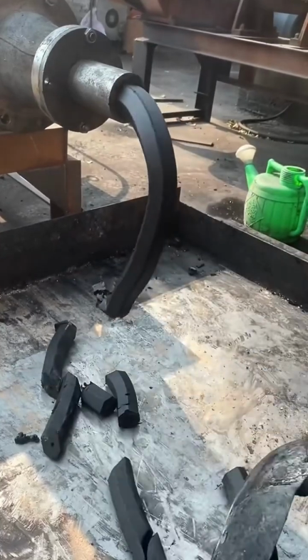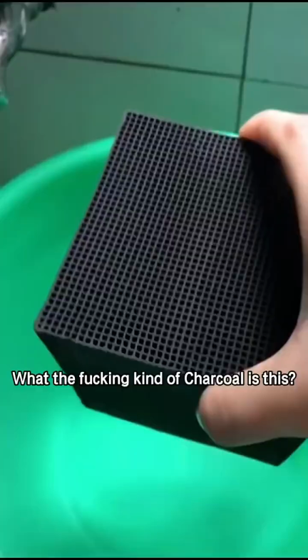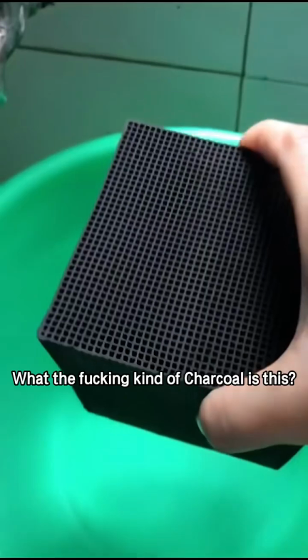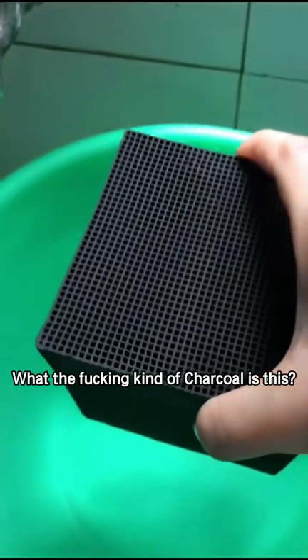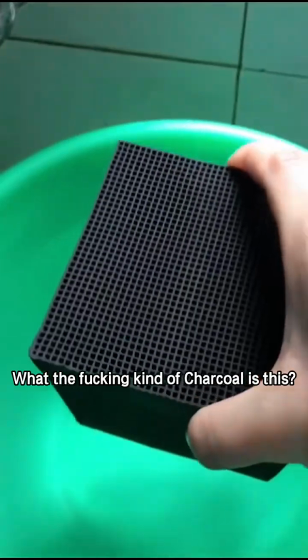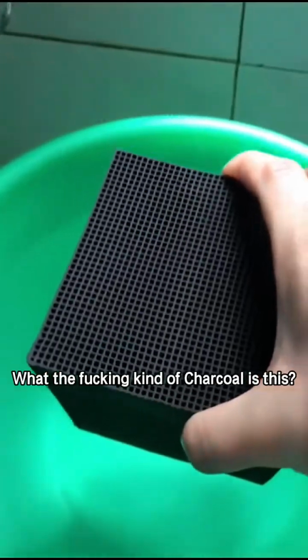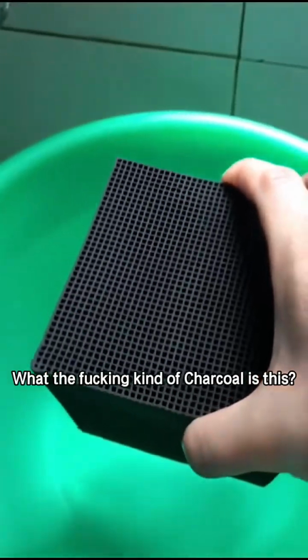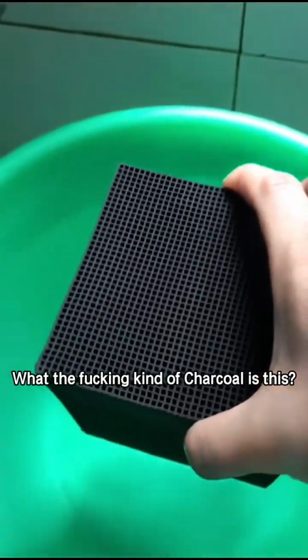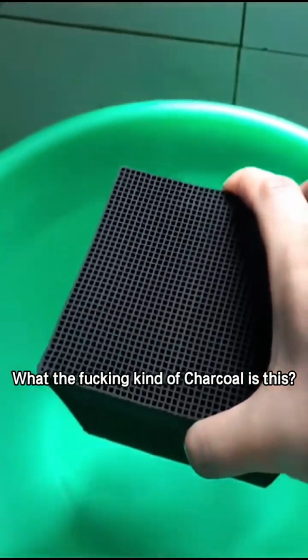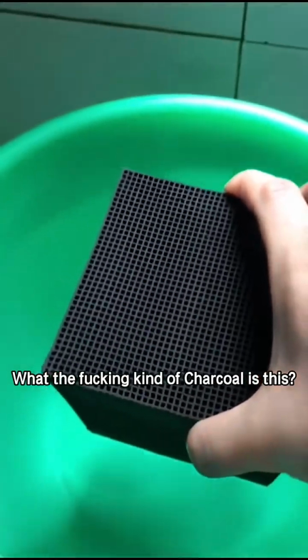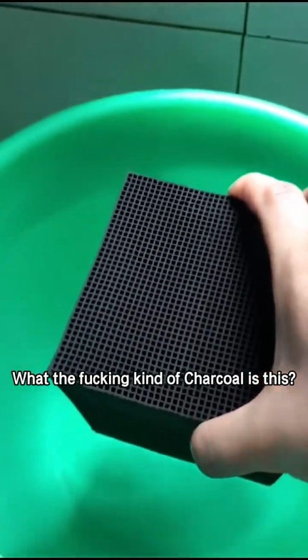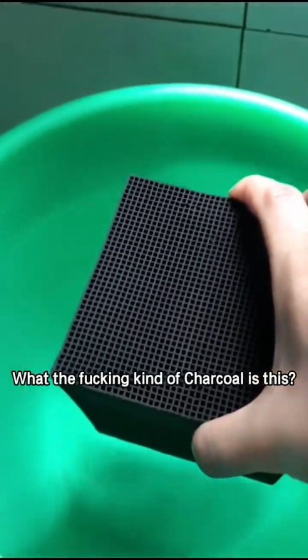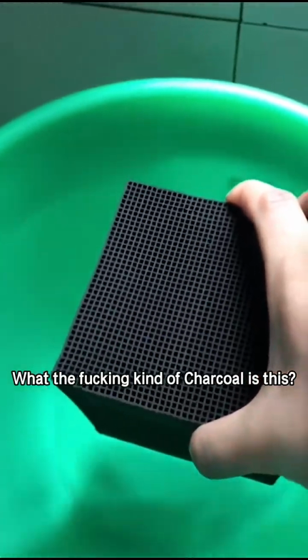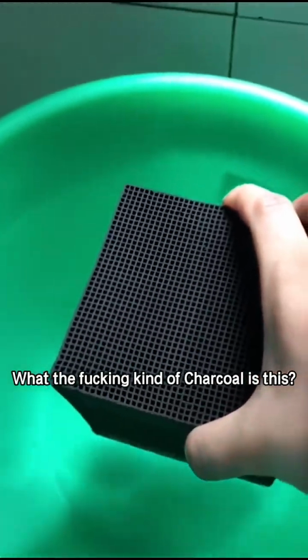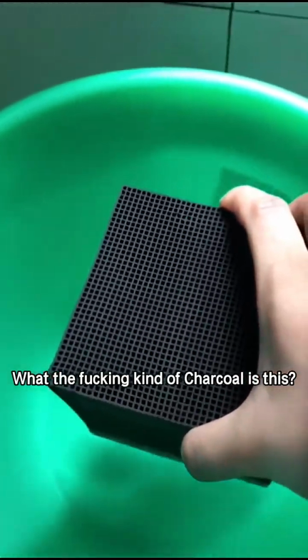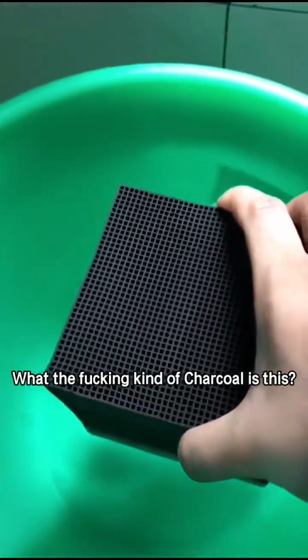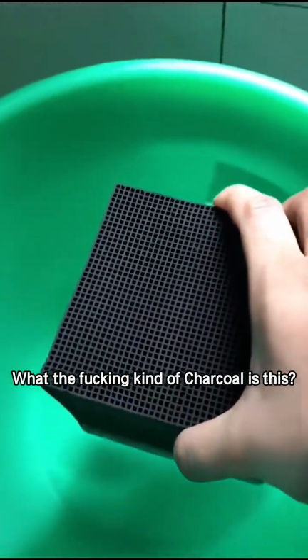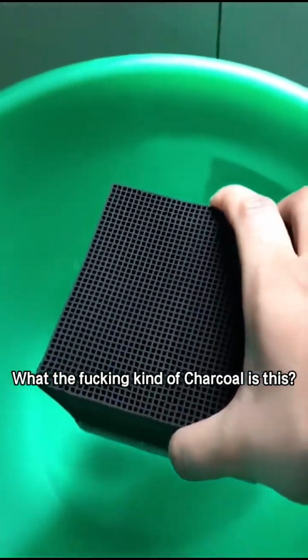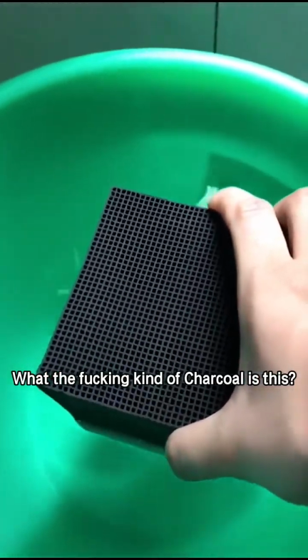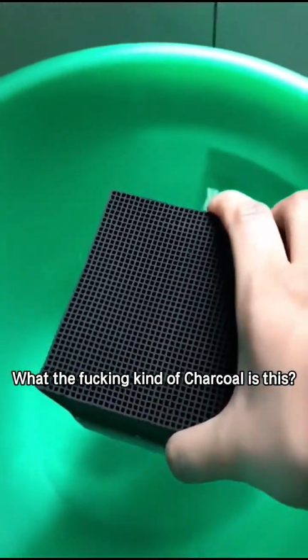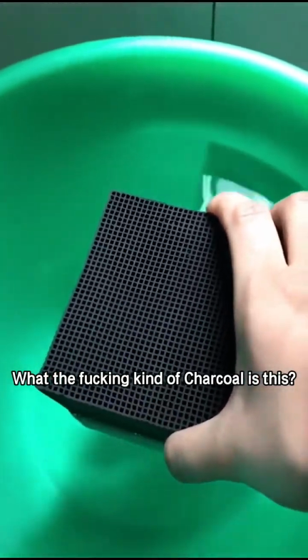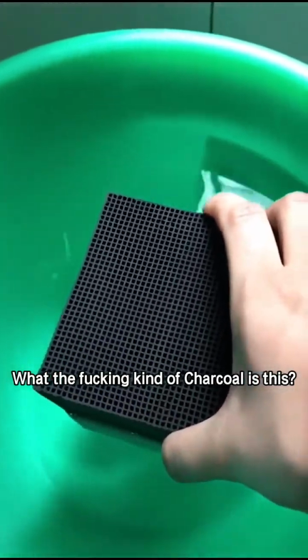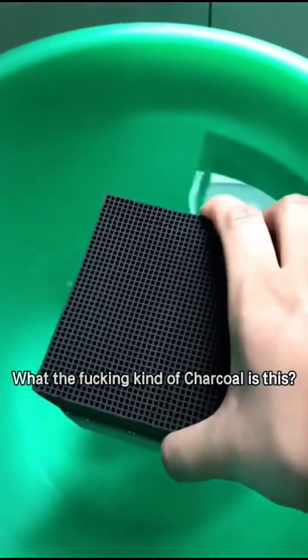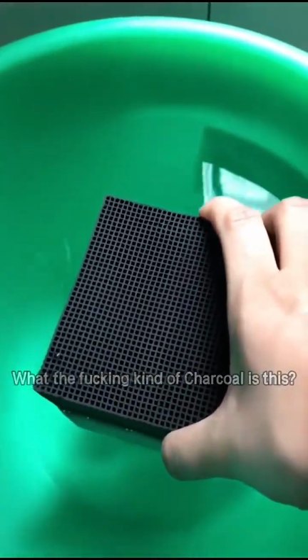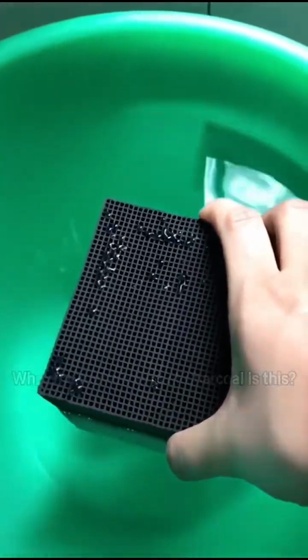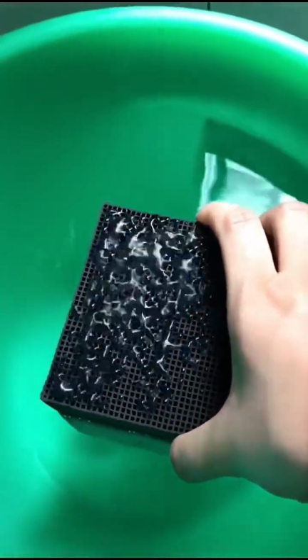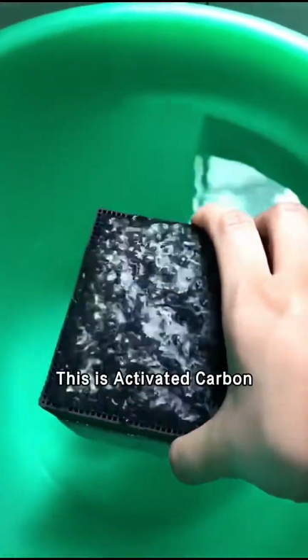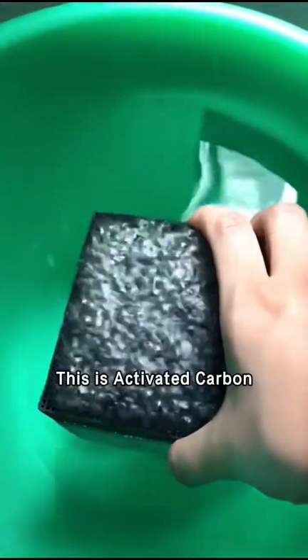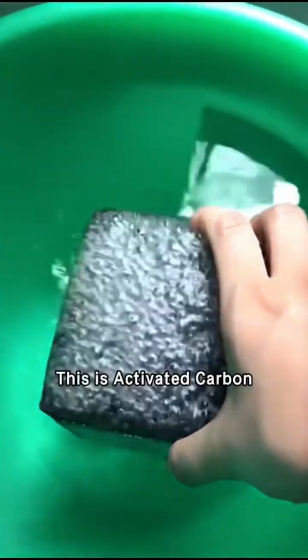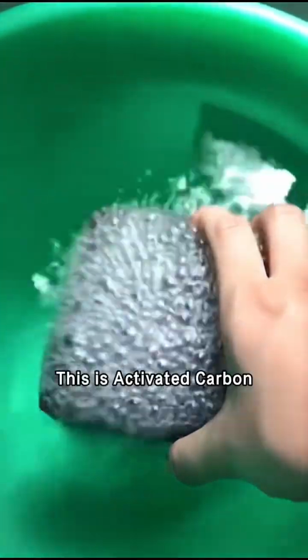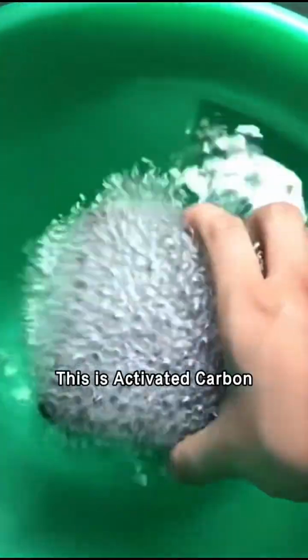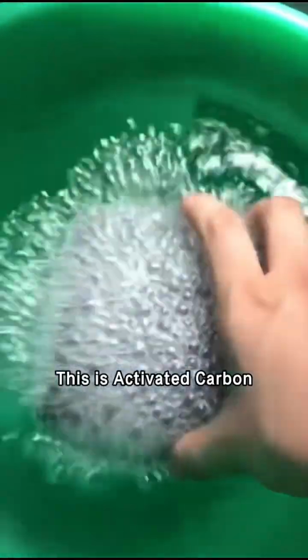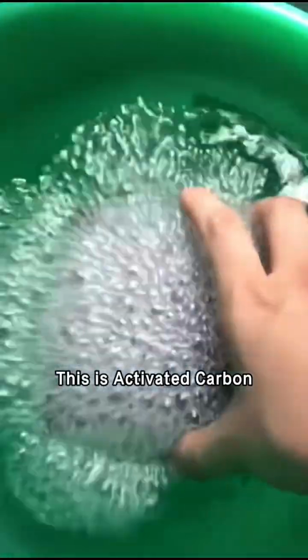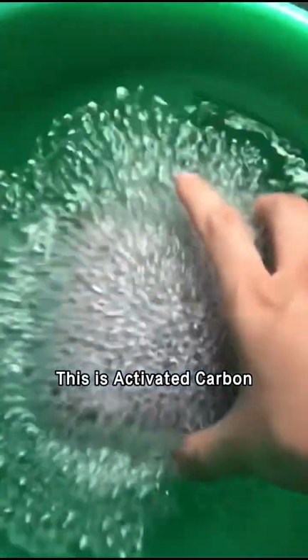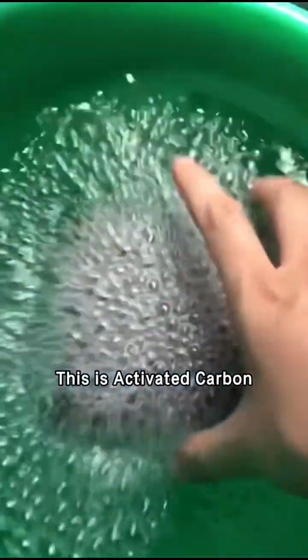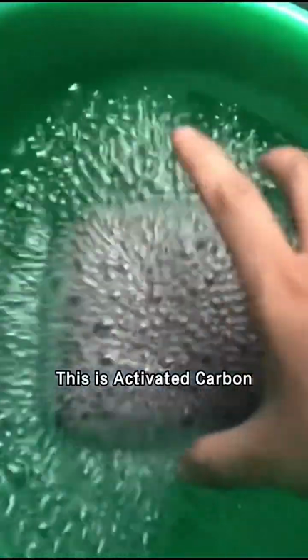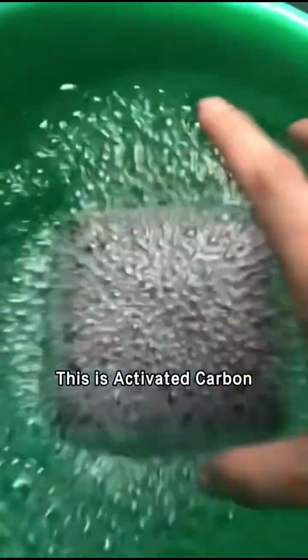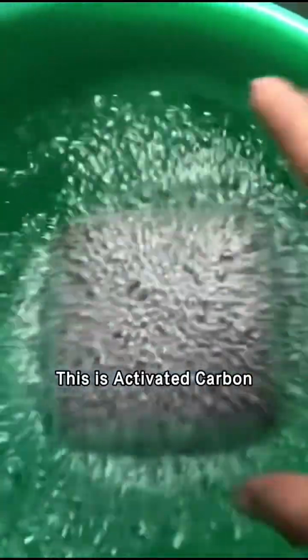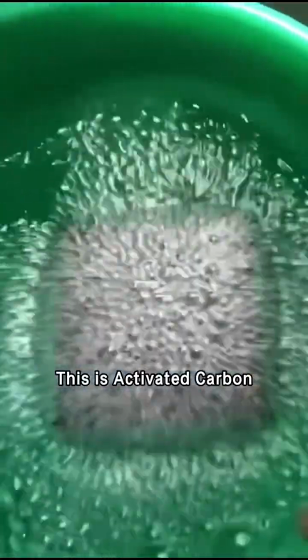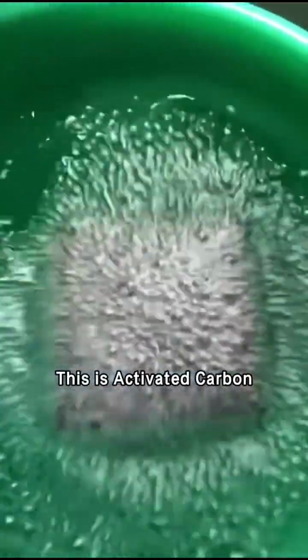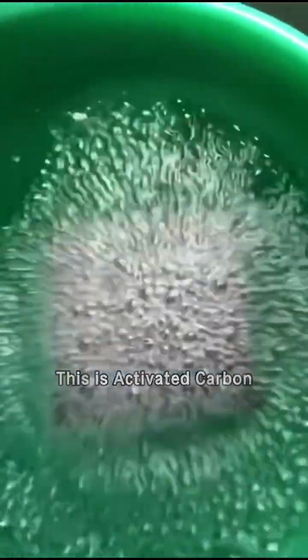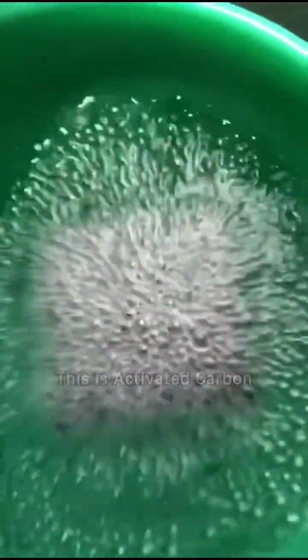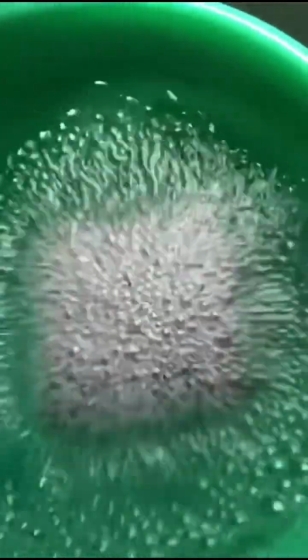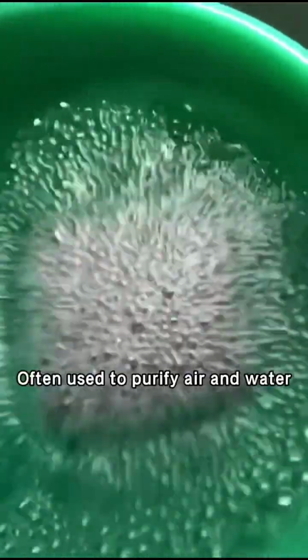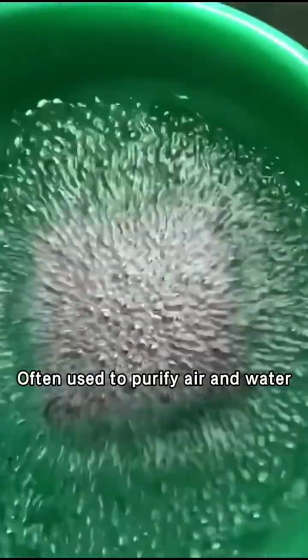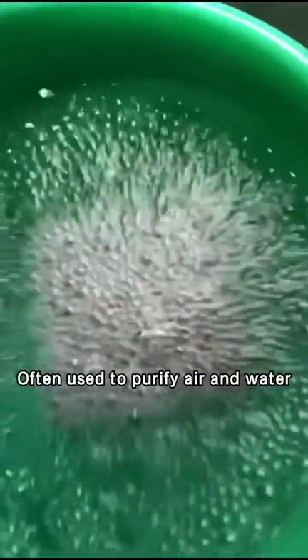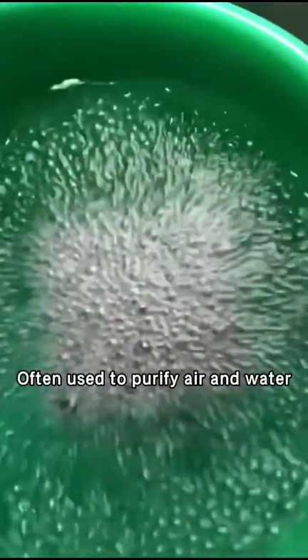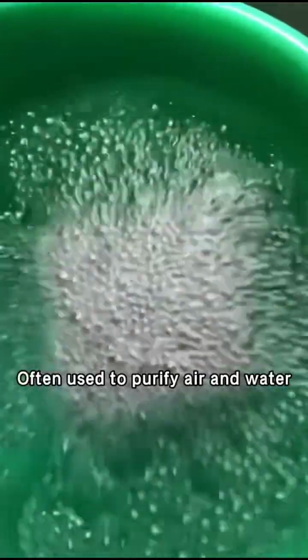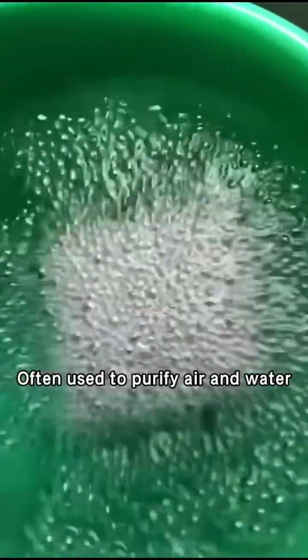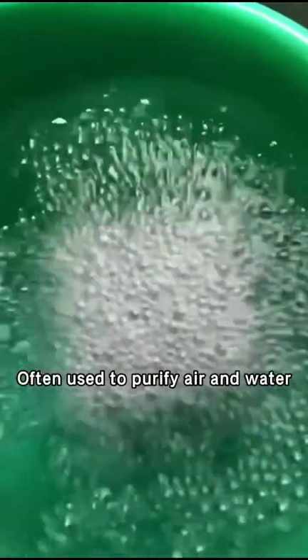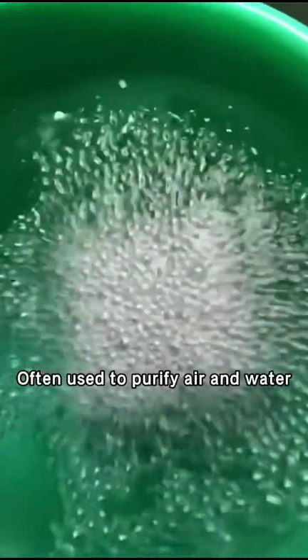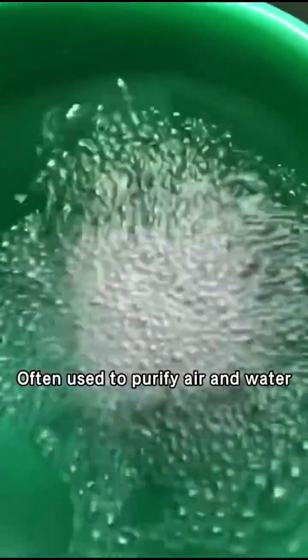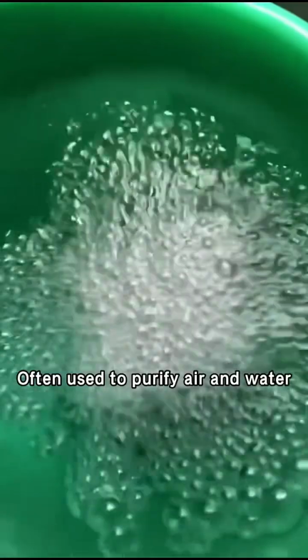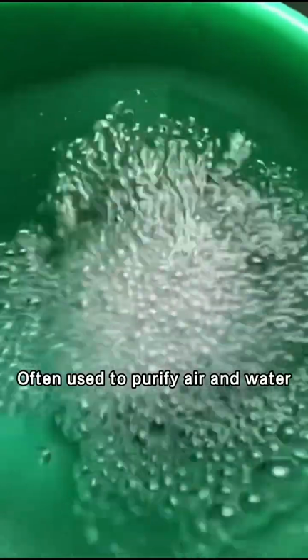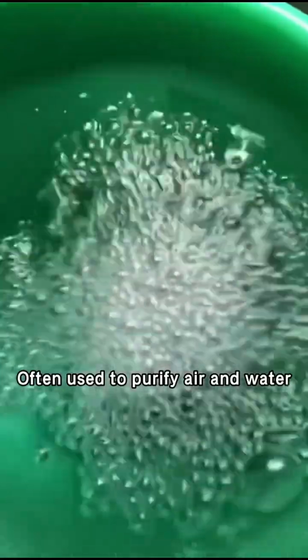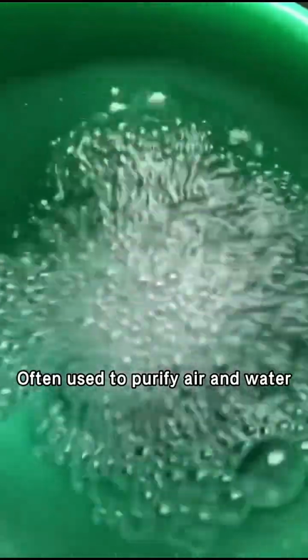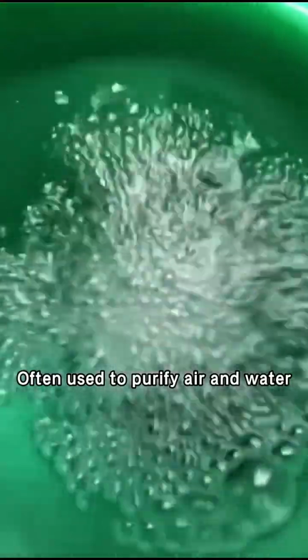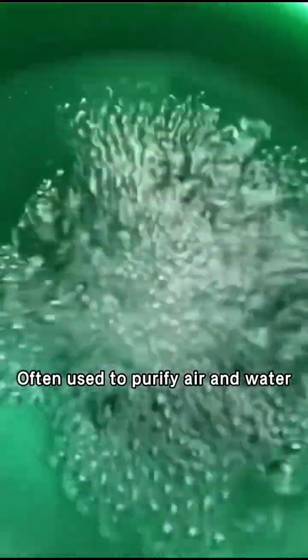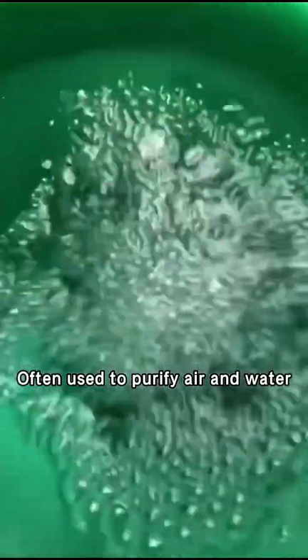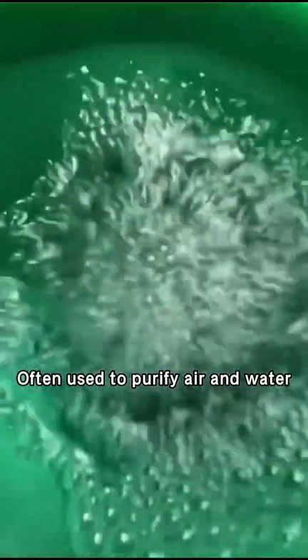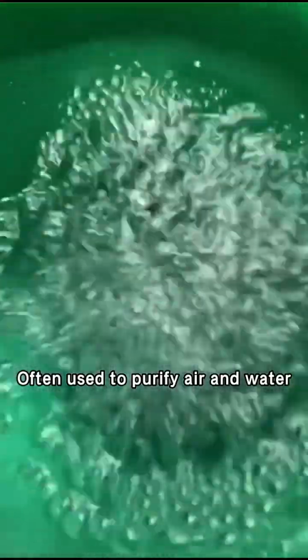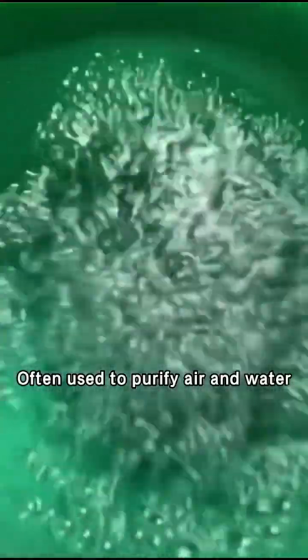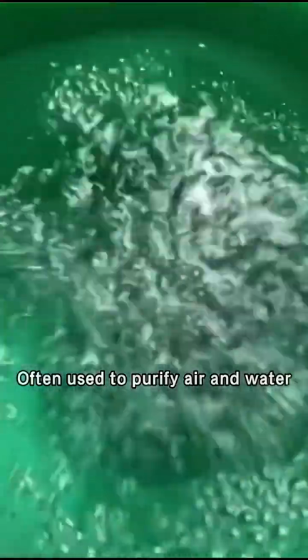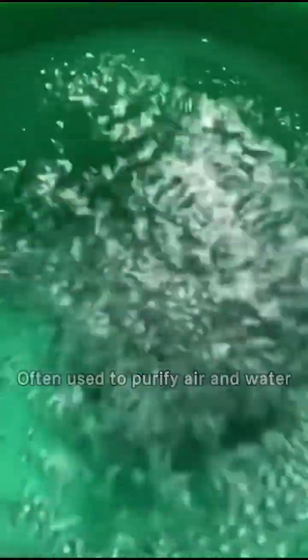What the fucking kind of charcoal is this? This is activated carbon, often used to purify air and water.